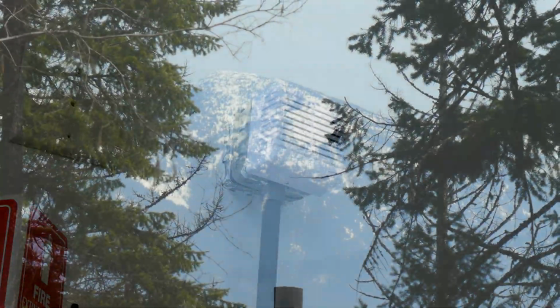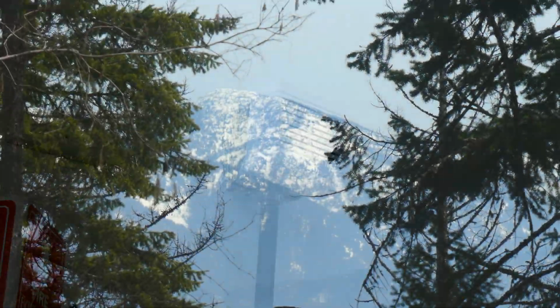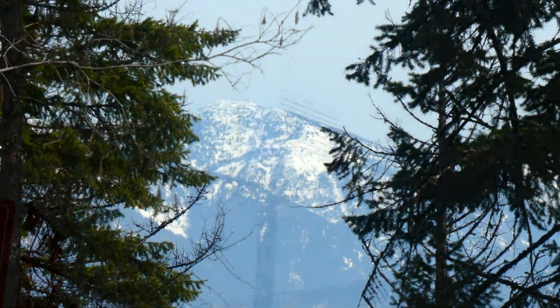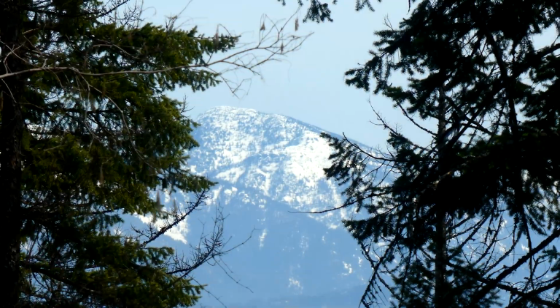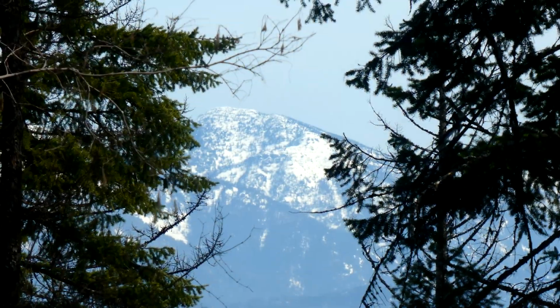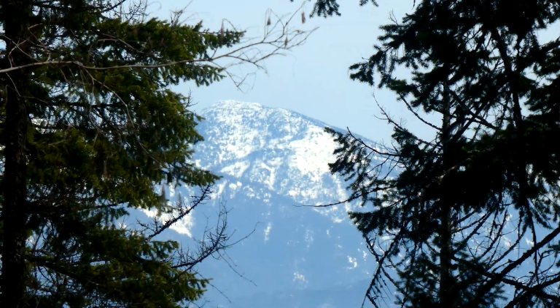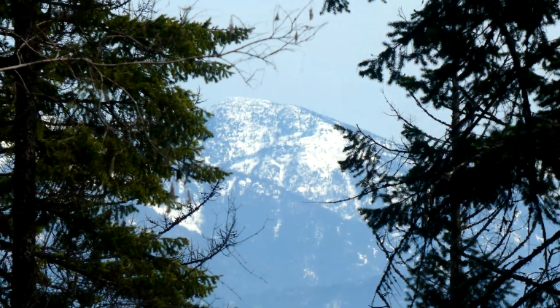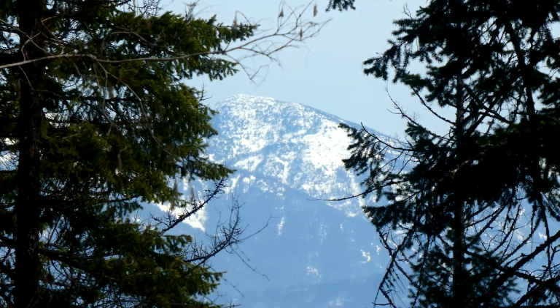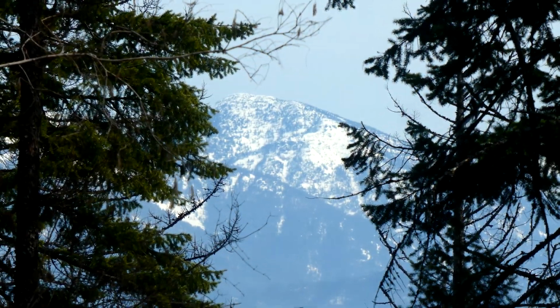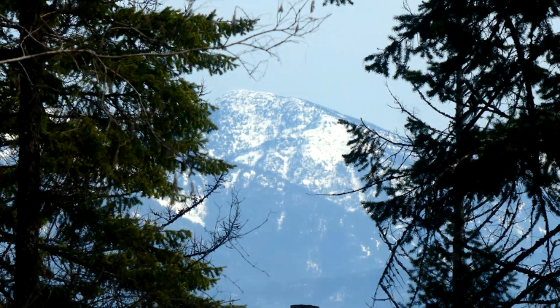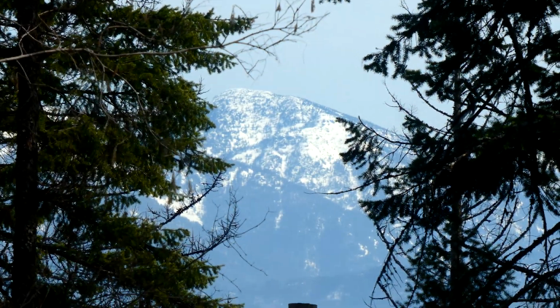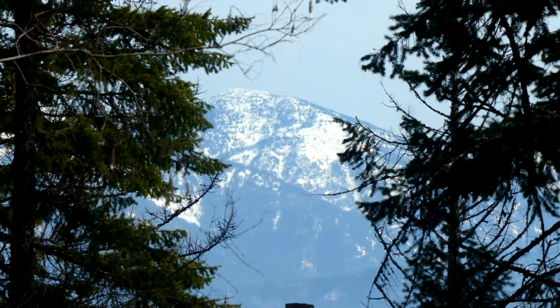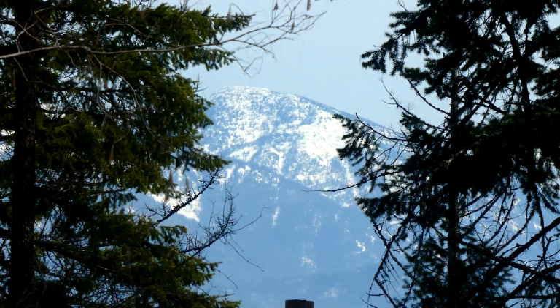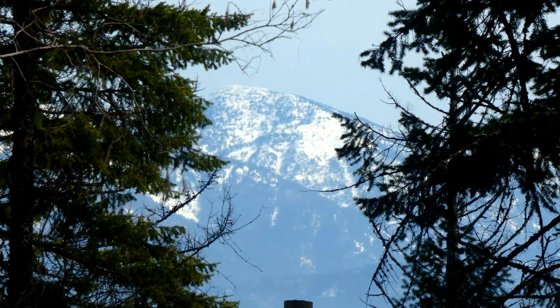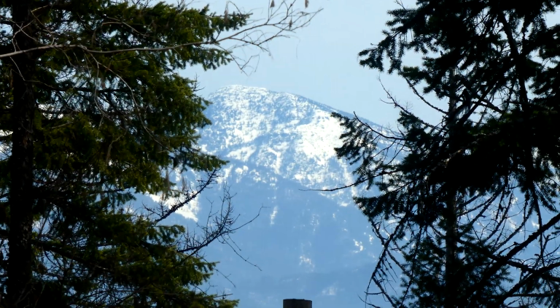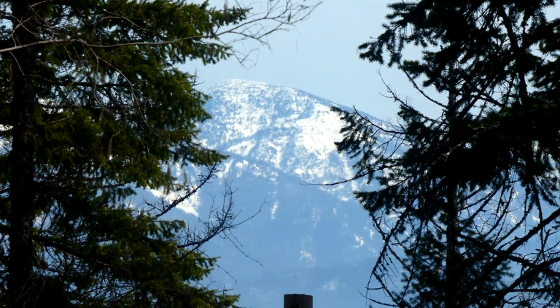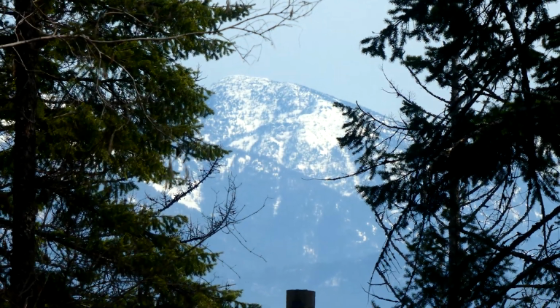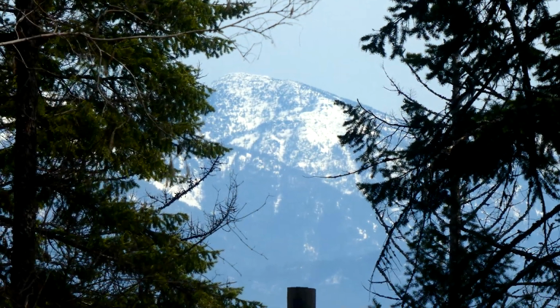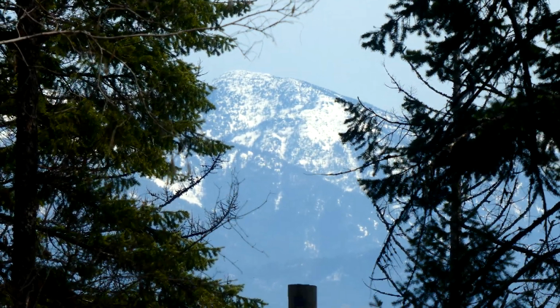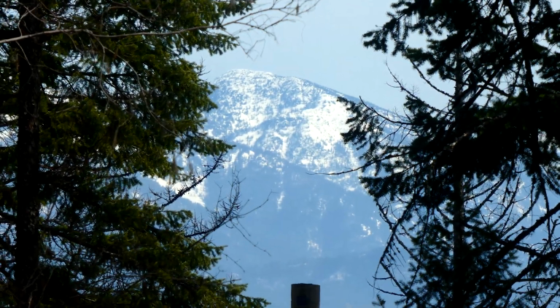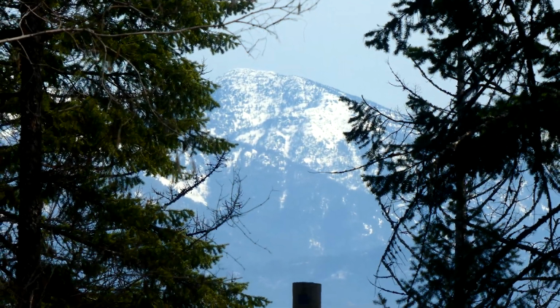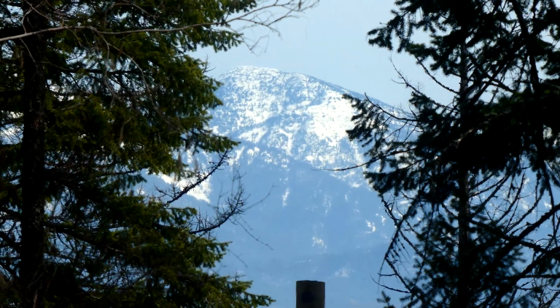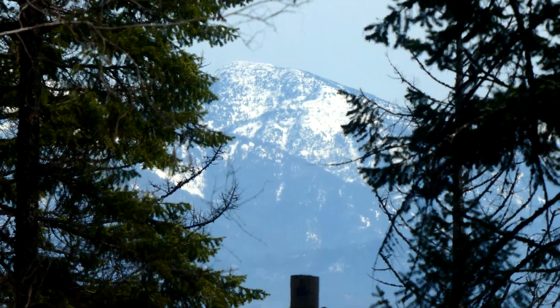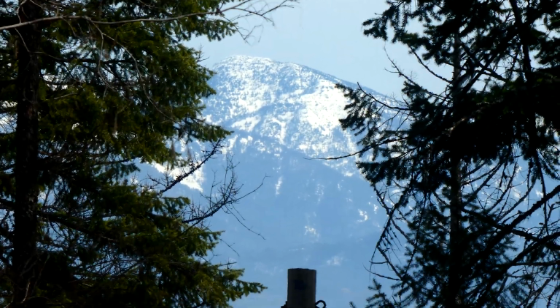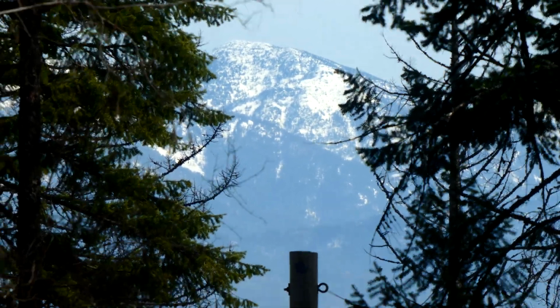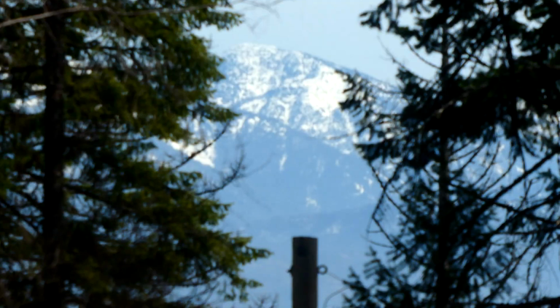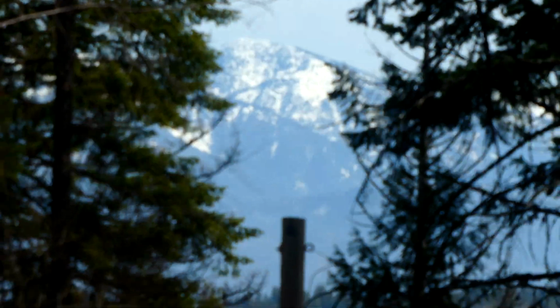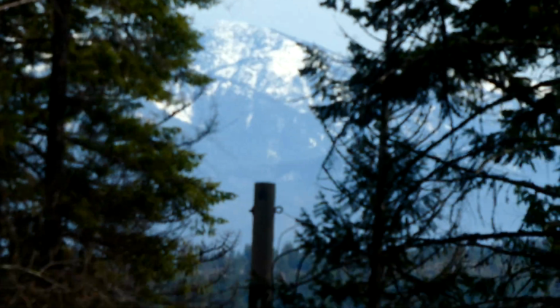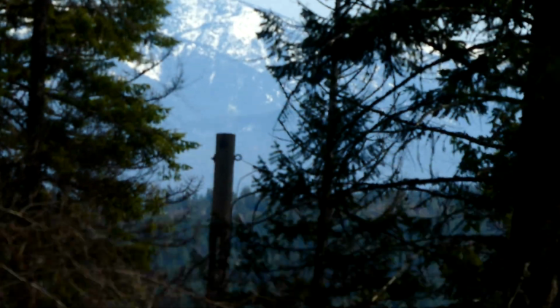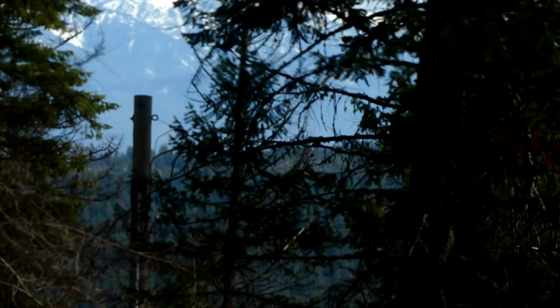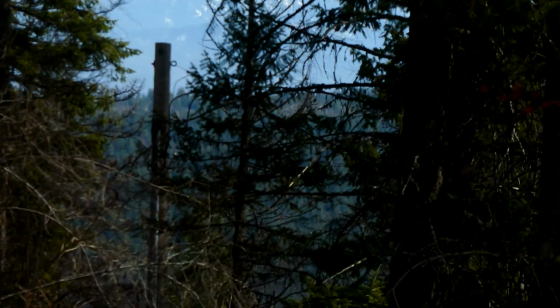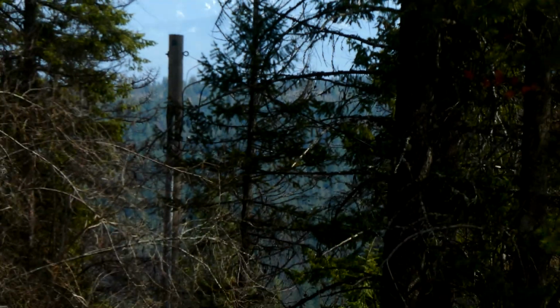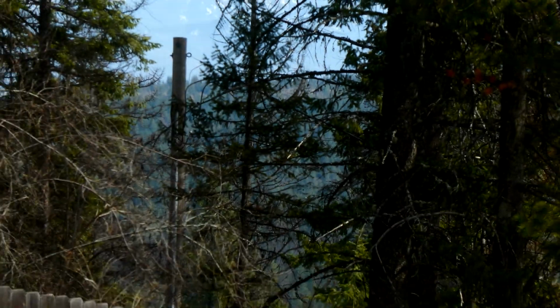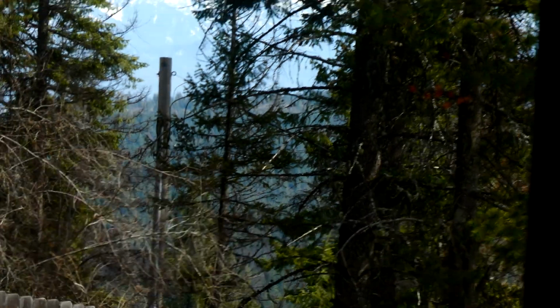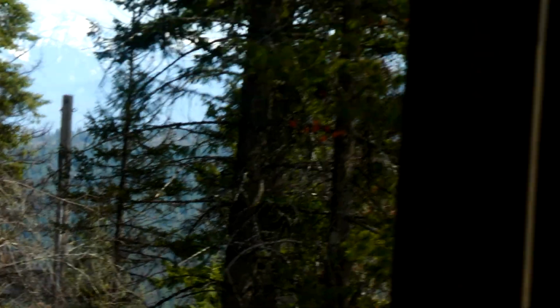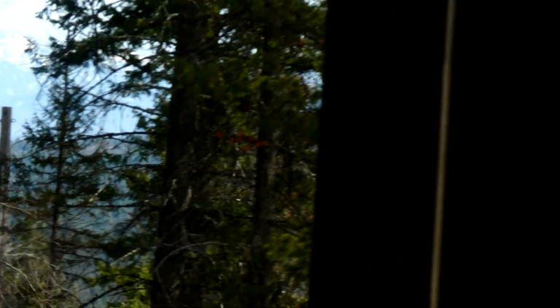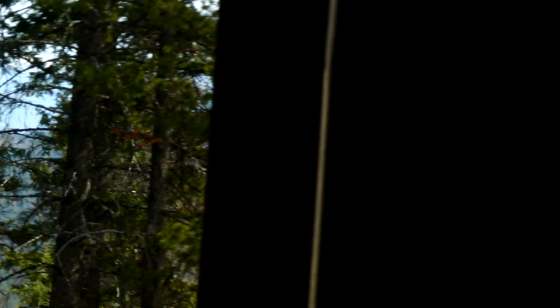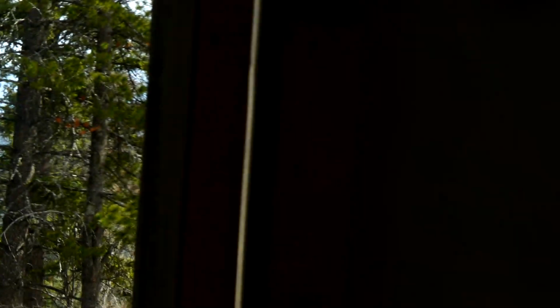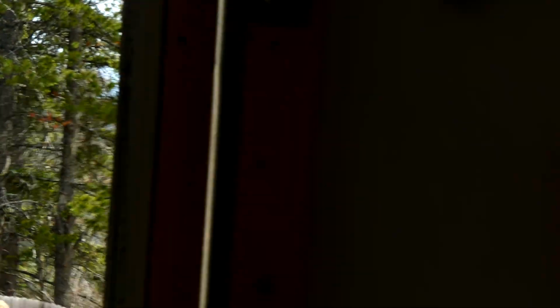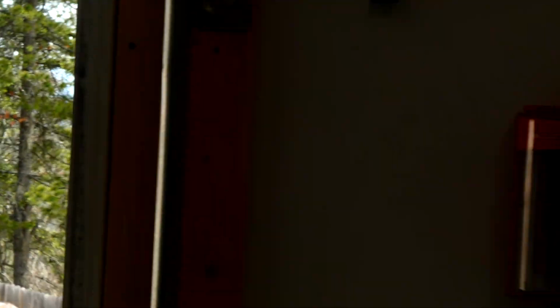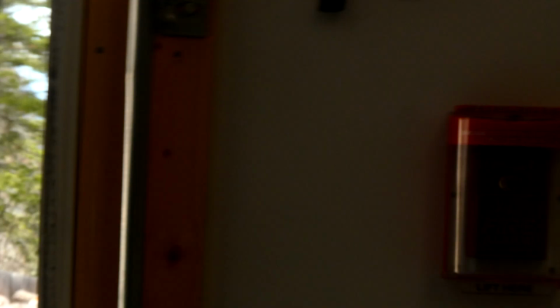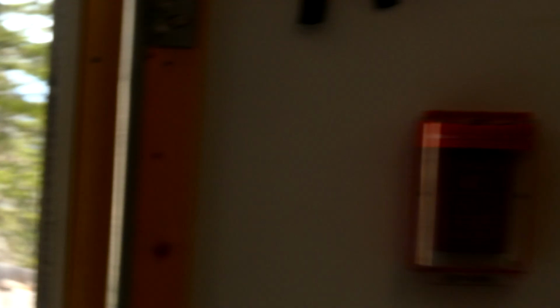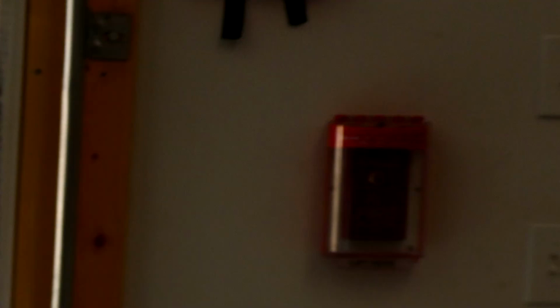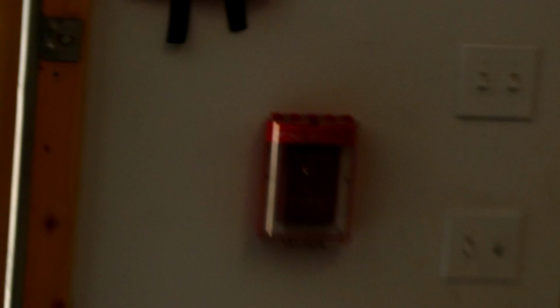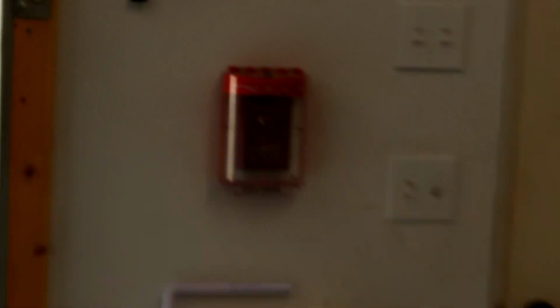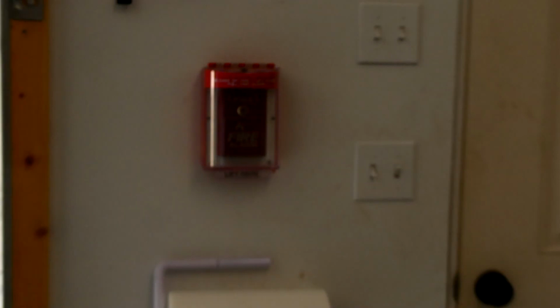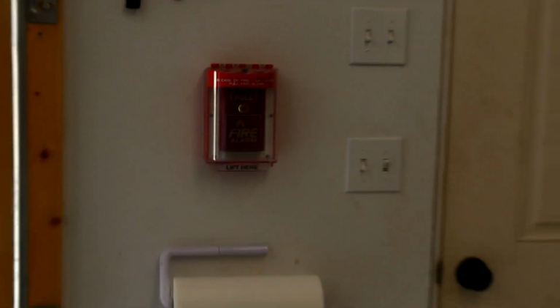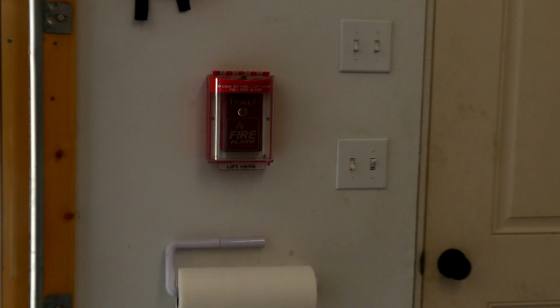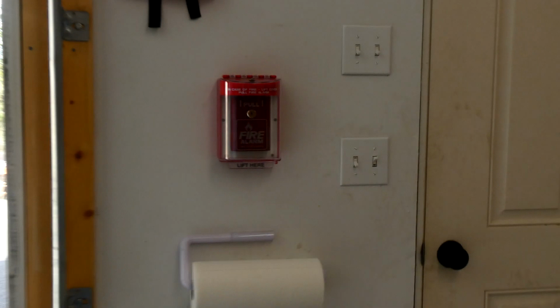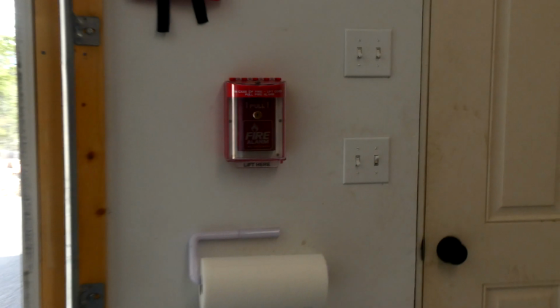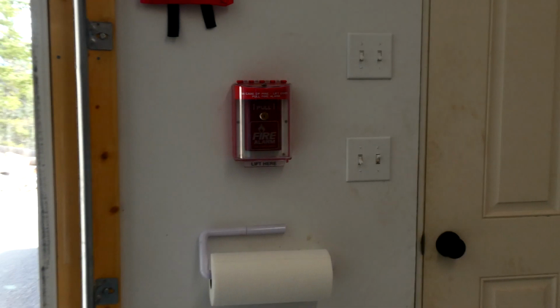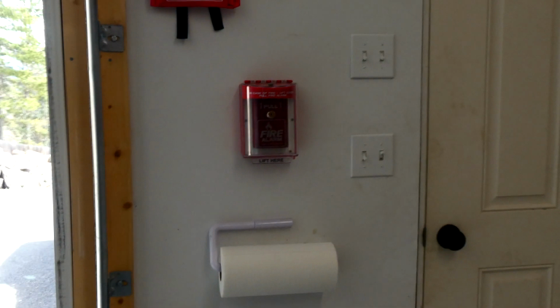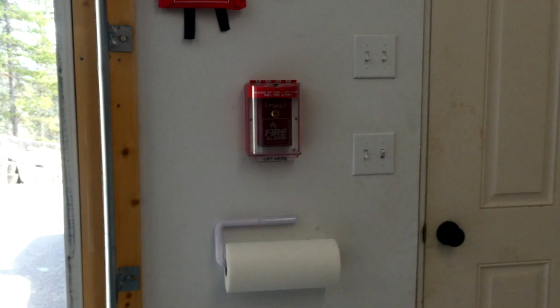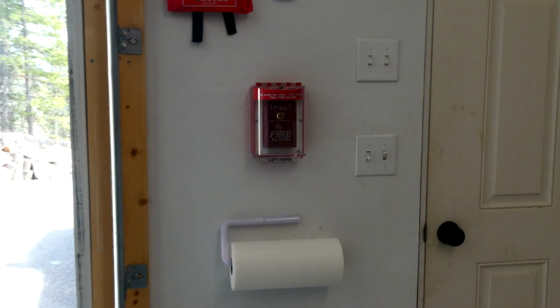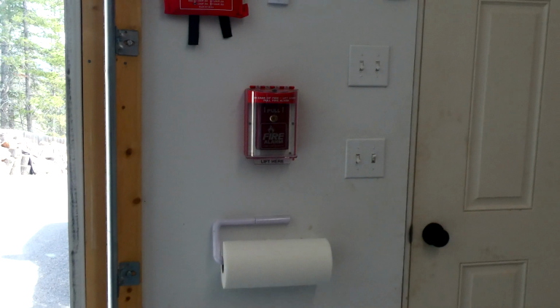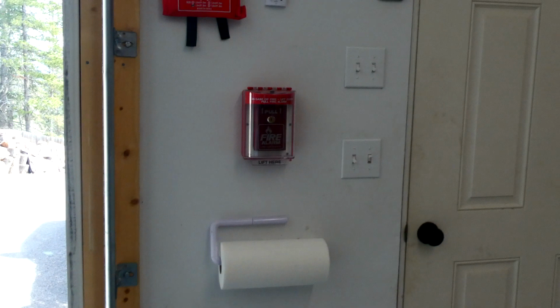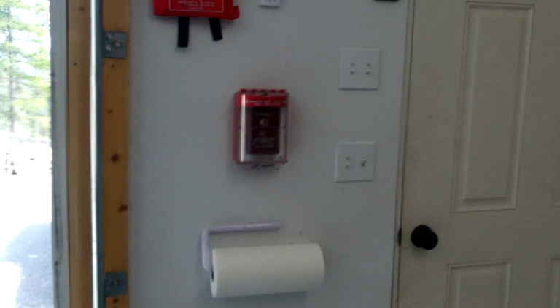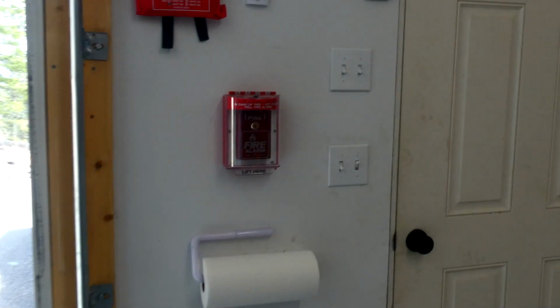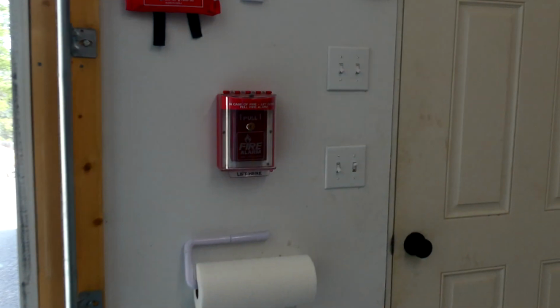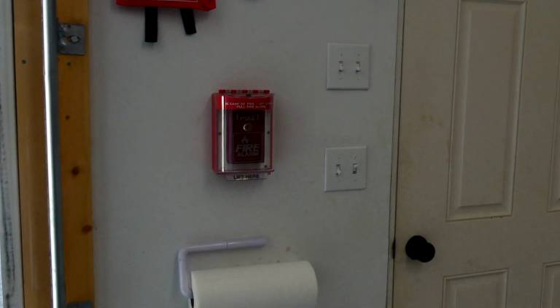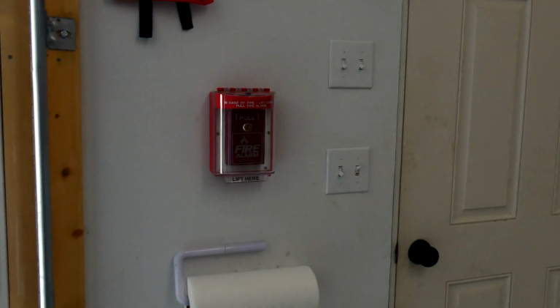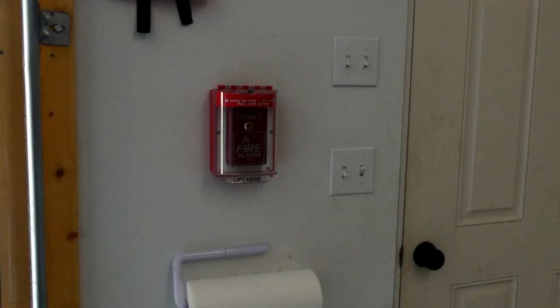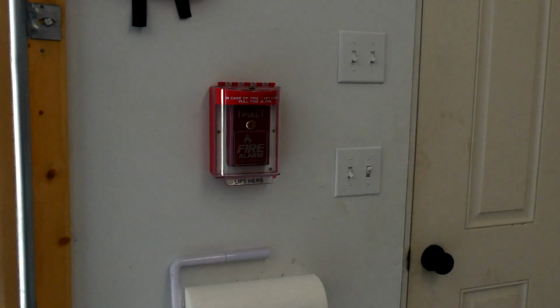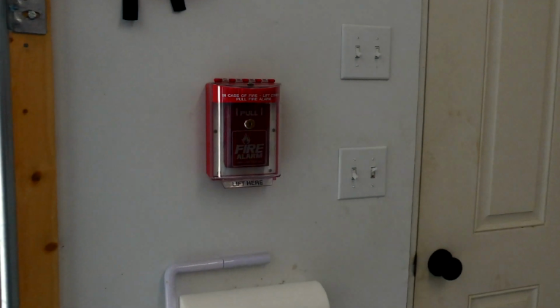Alright, to start off the system test, I think we're going to get right into it by pulling the fire alarm. You might want to turn your volume down for this part.